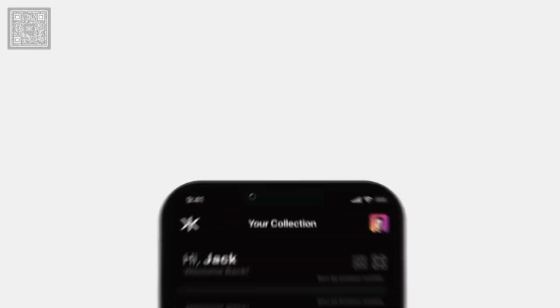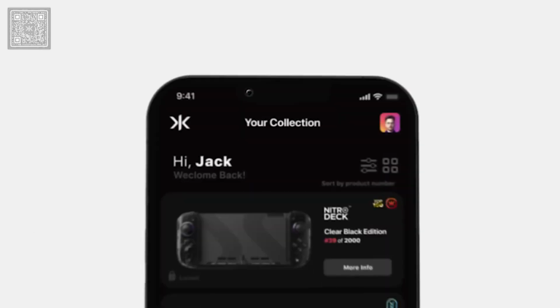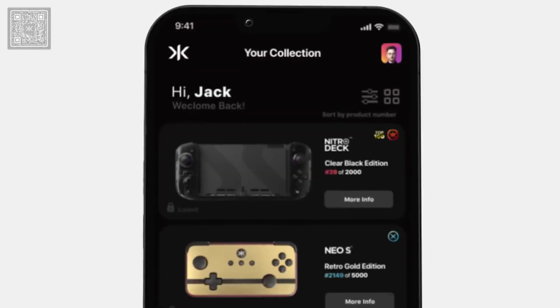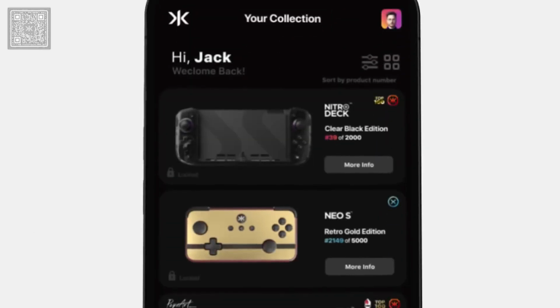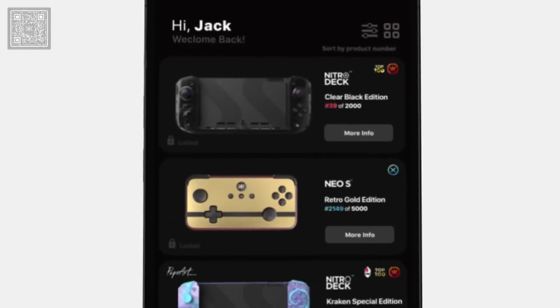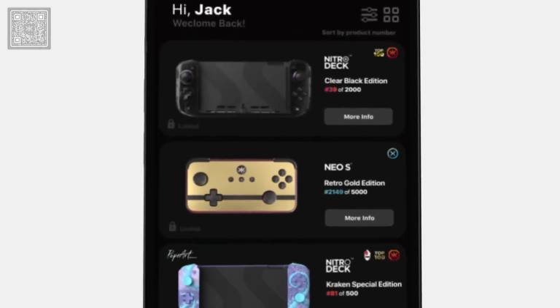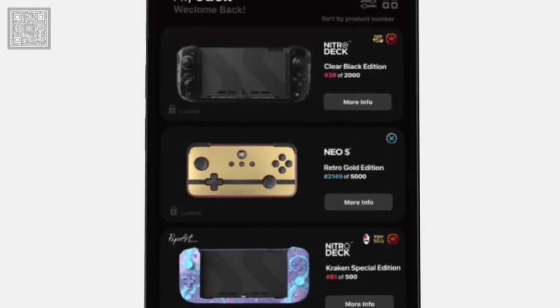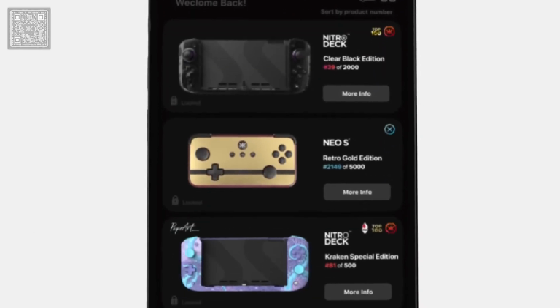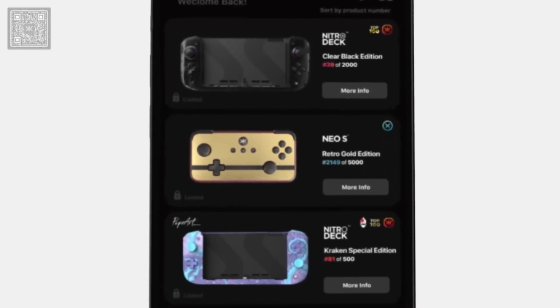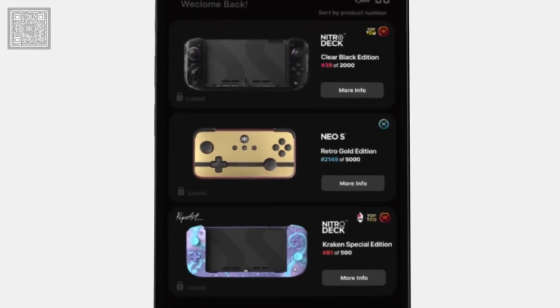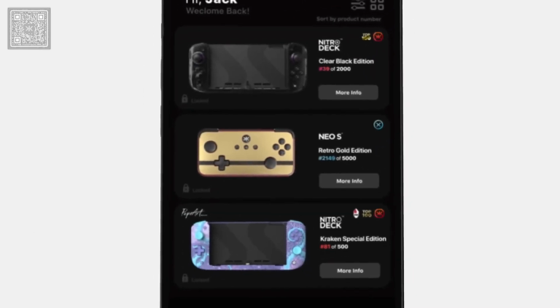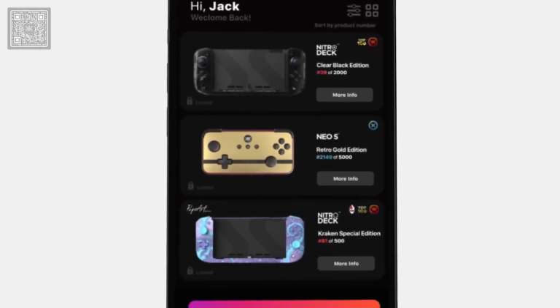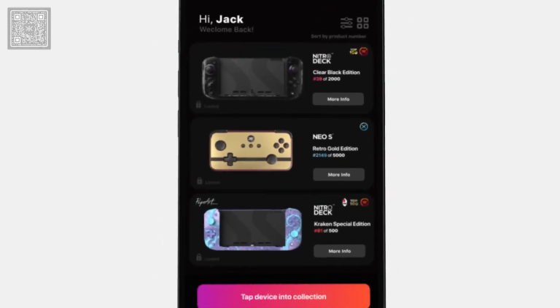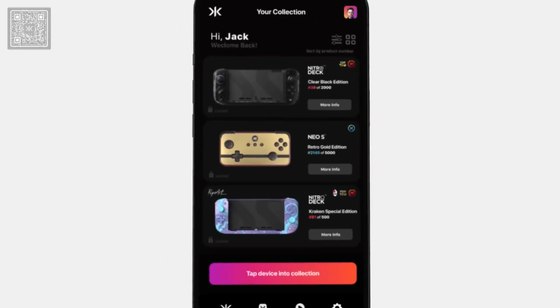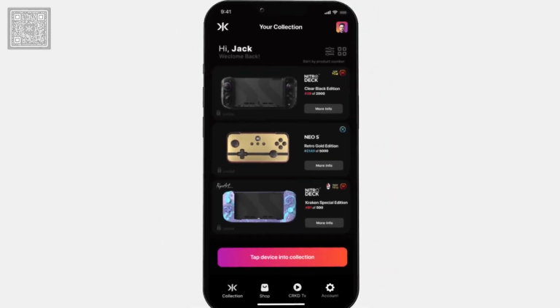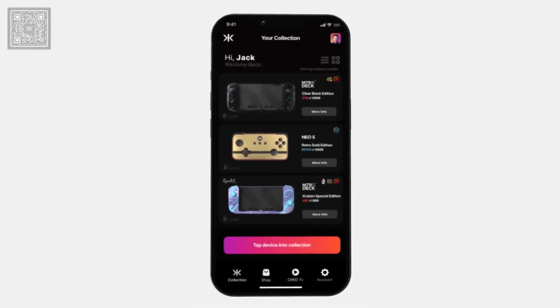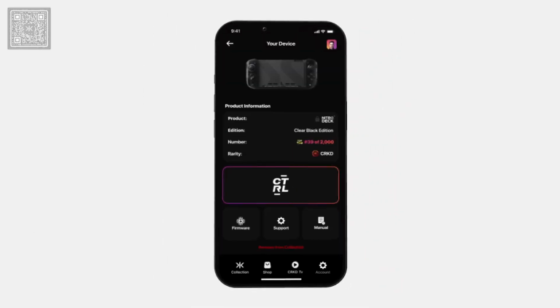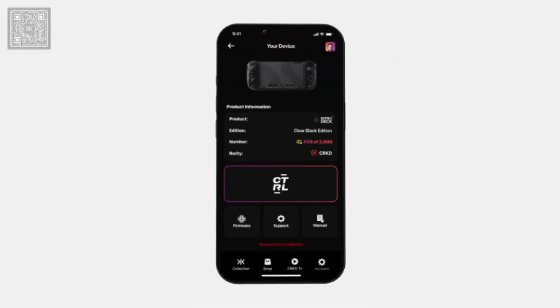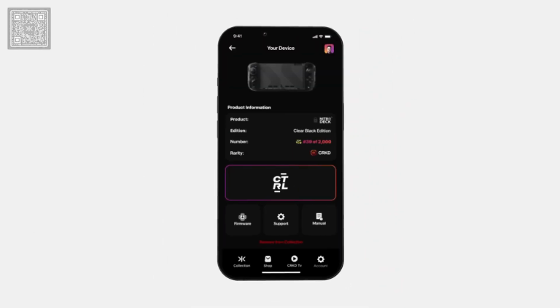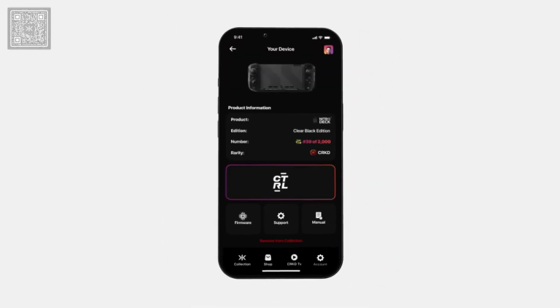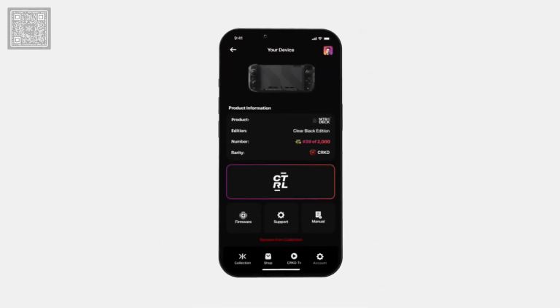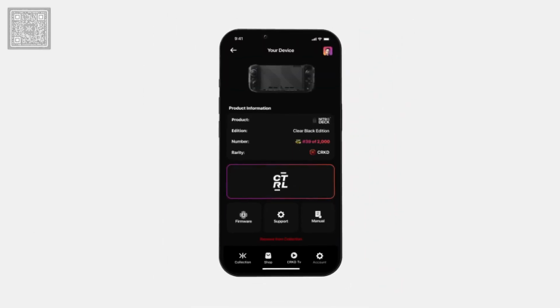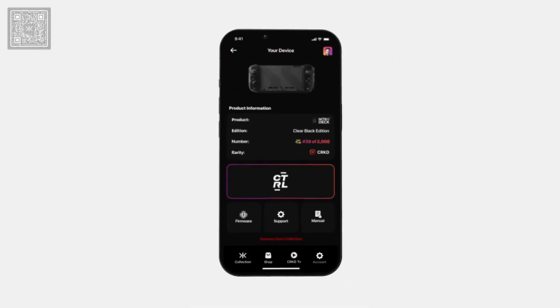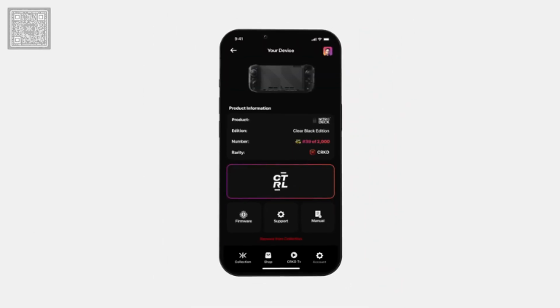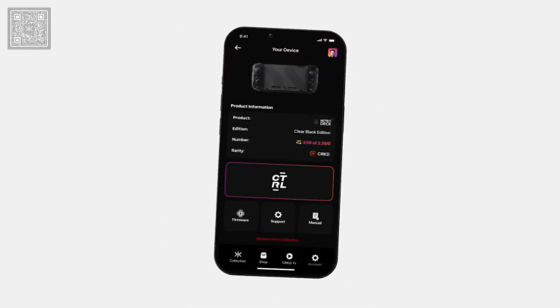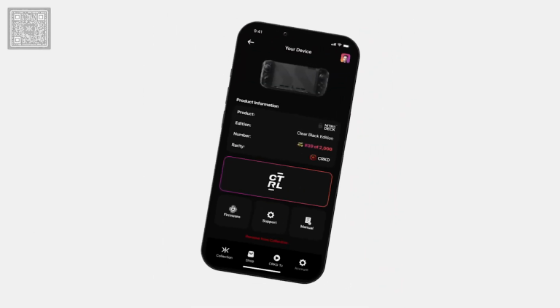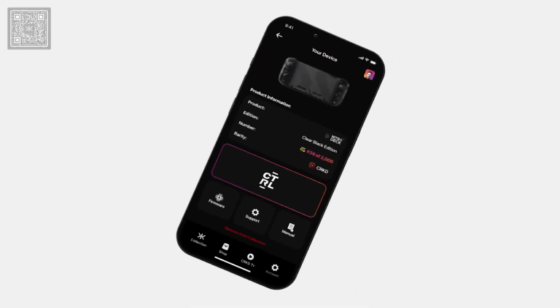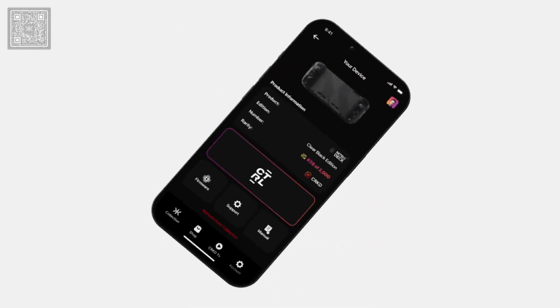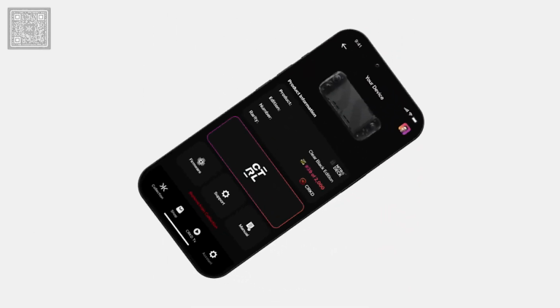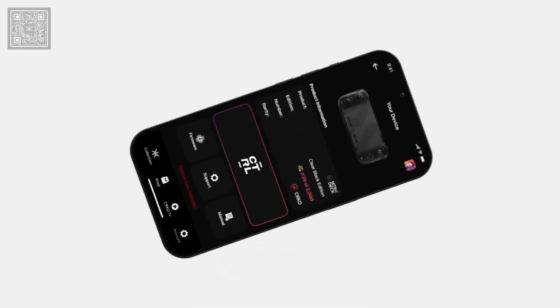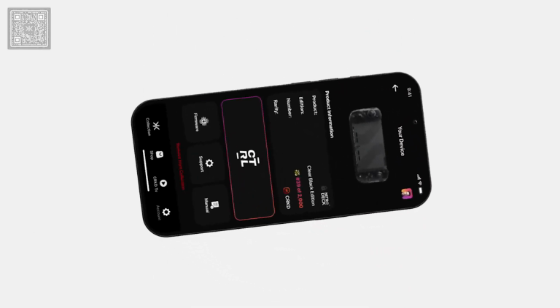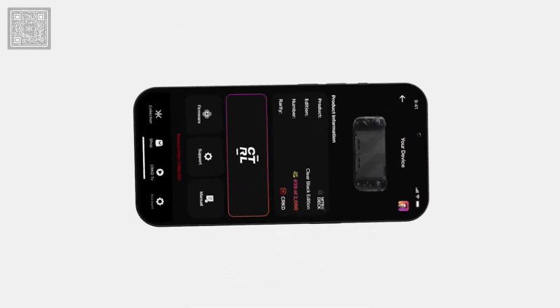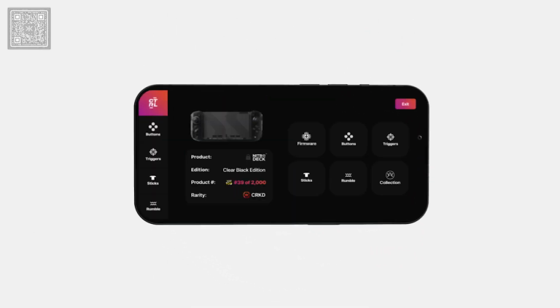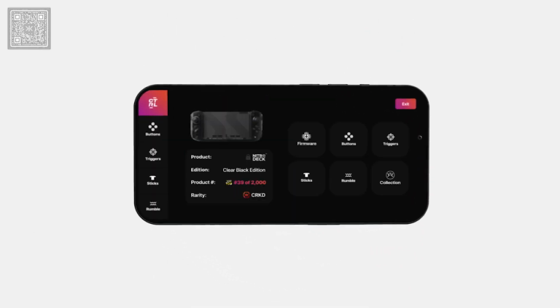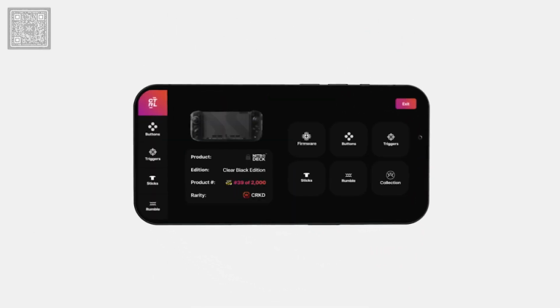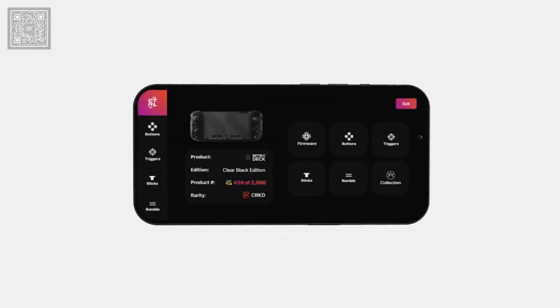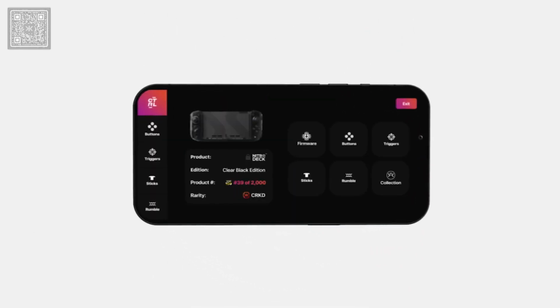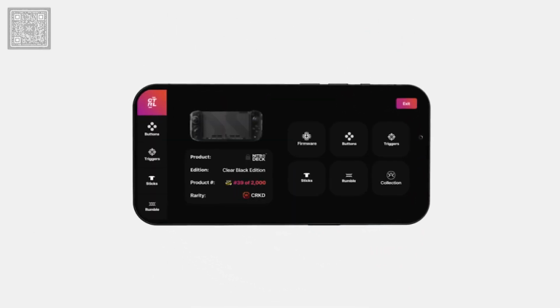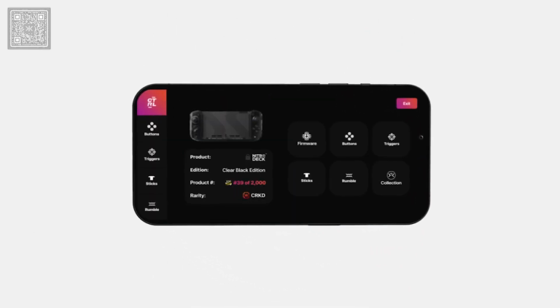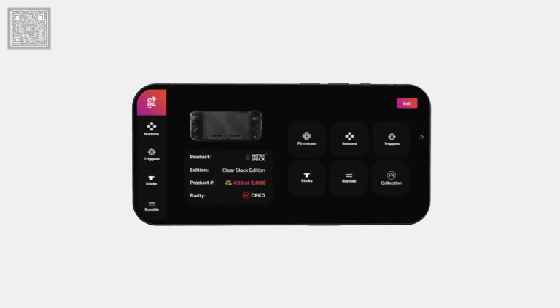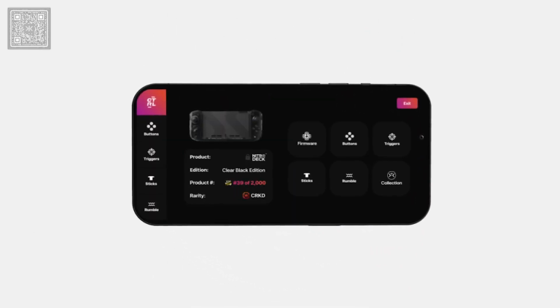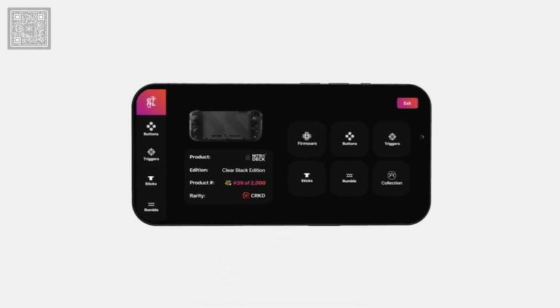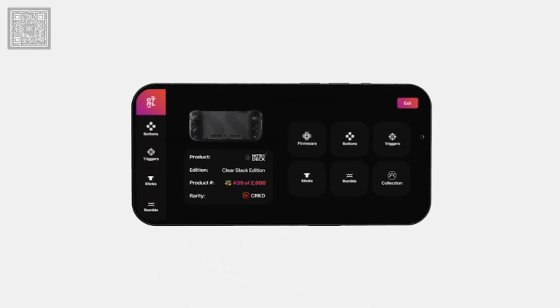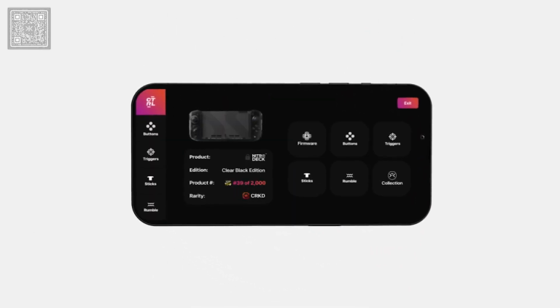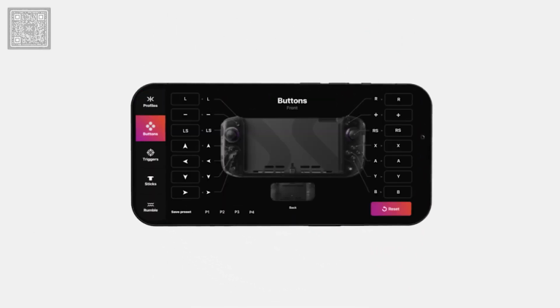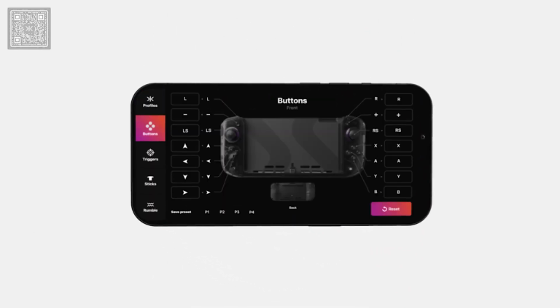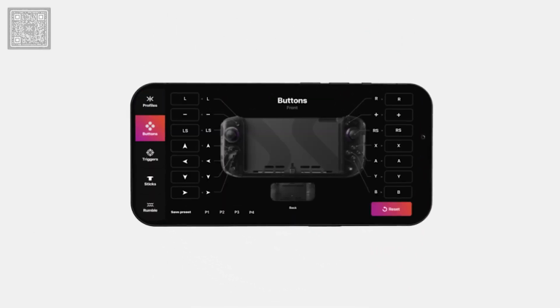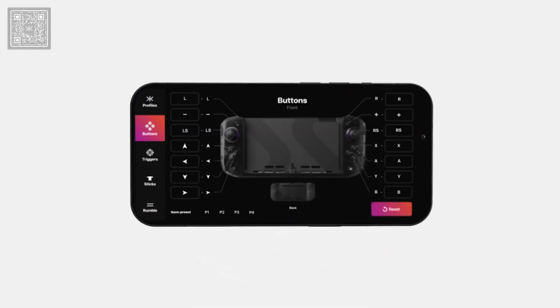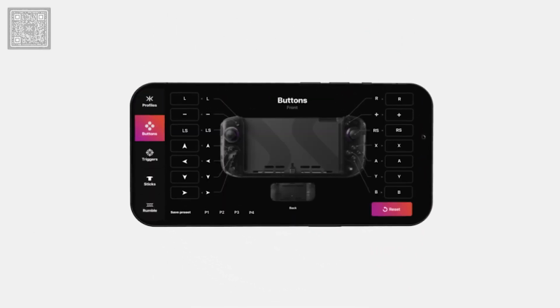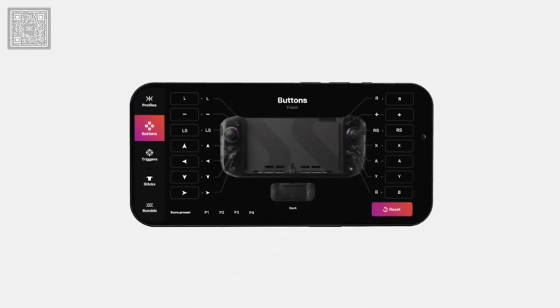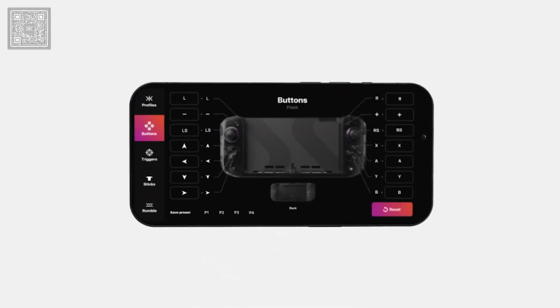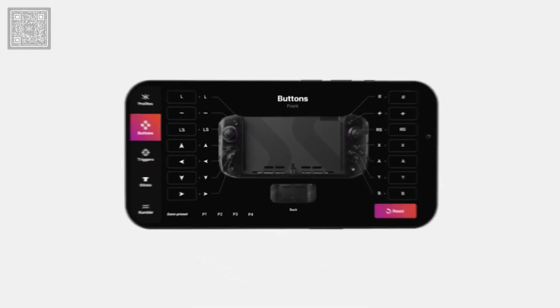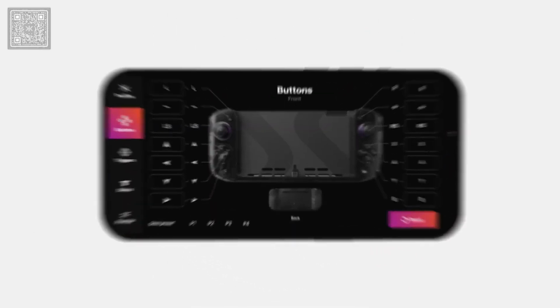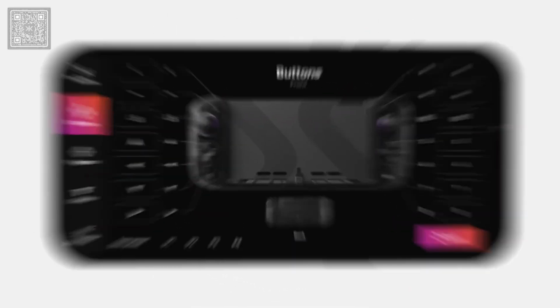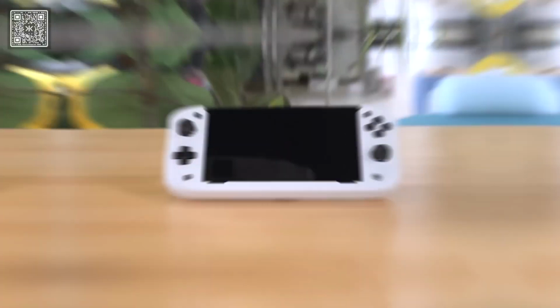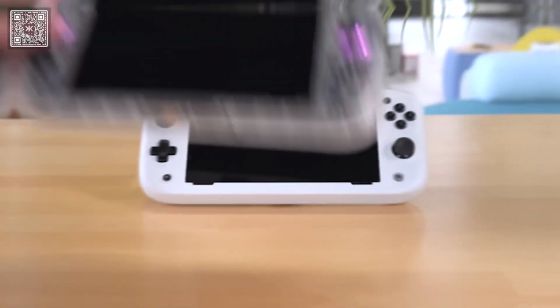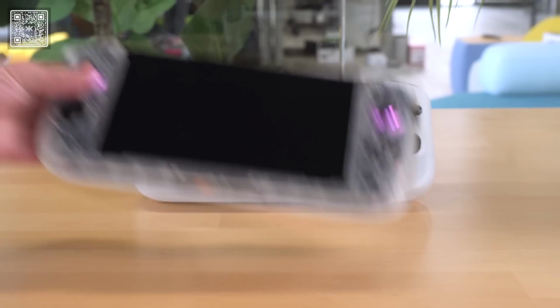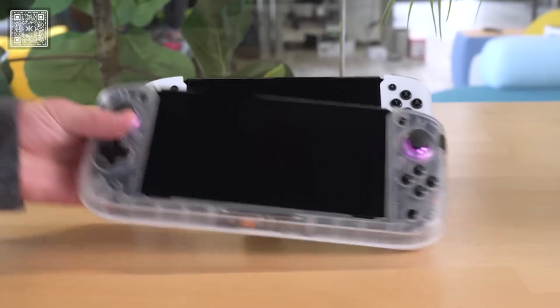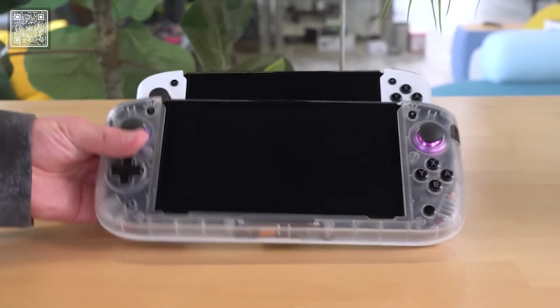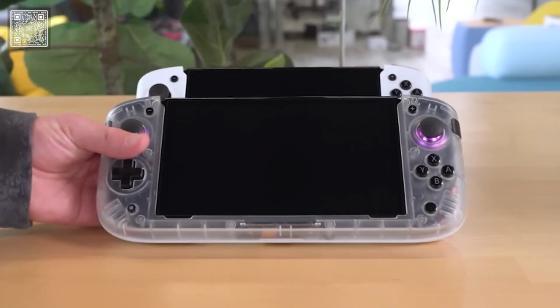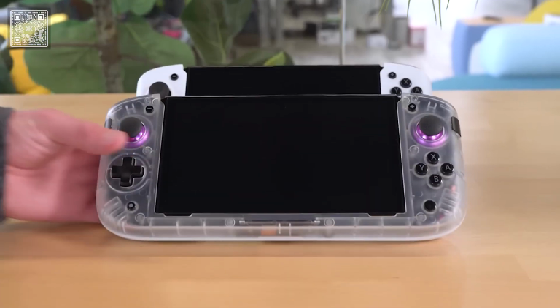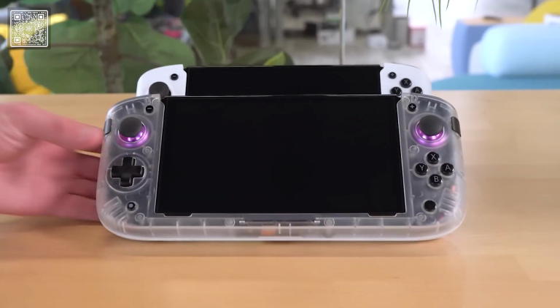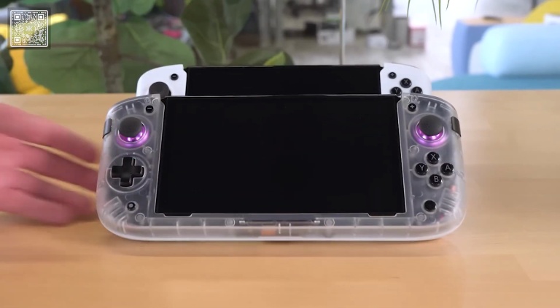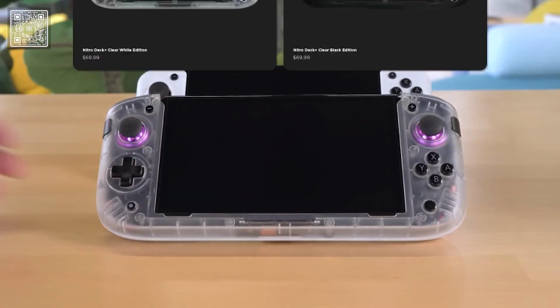As of now, we have a feature in development that's going to allow you to rebind your buttons and change some of the other adjustable features within the app as well.